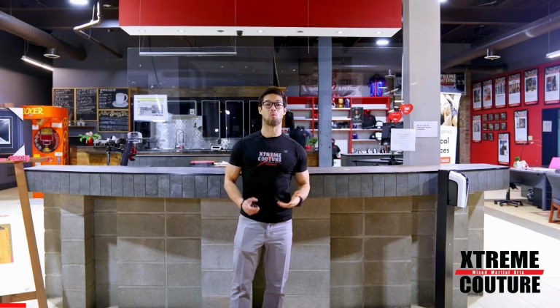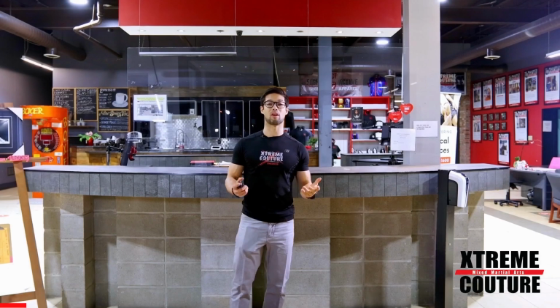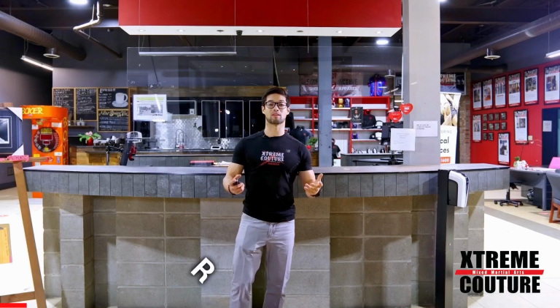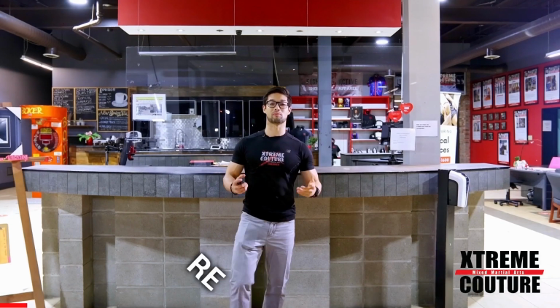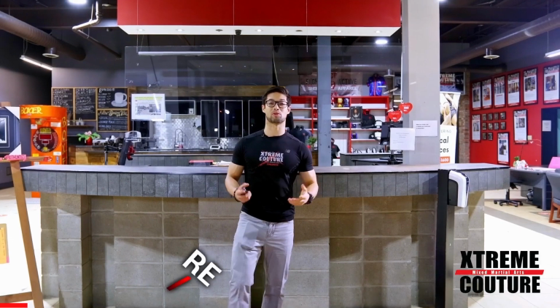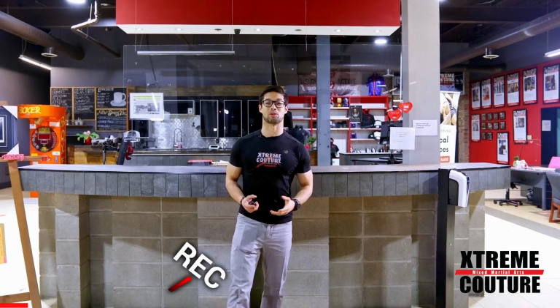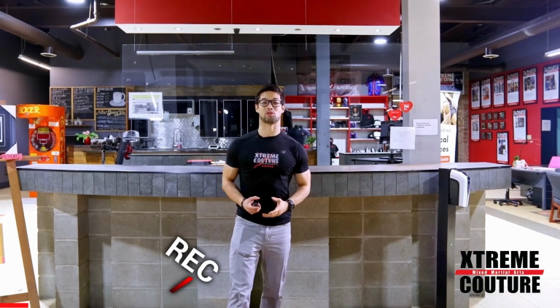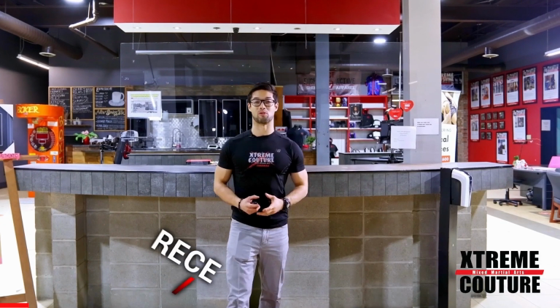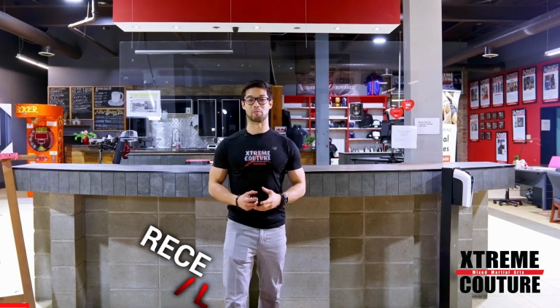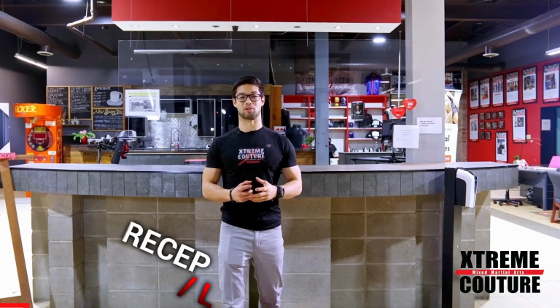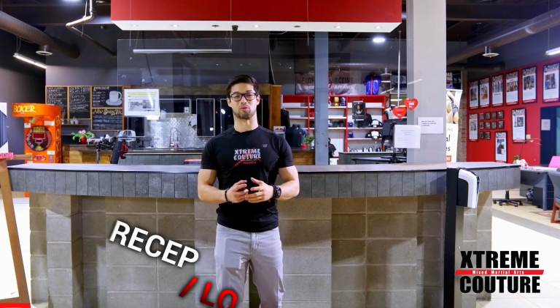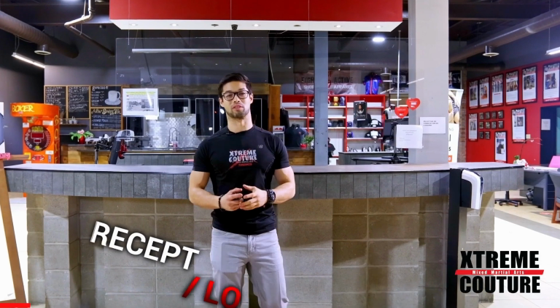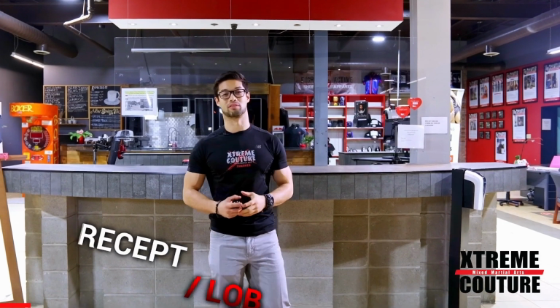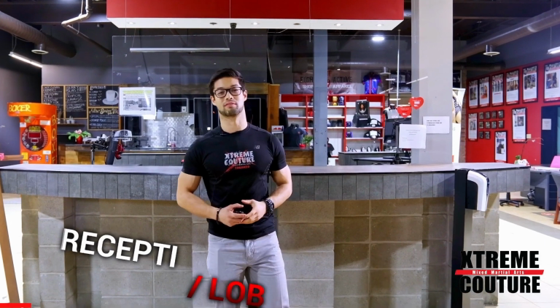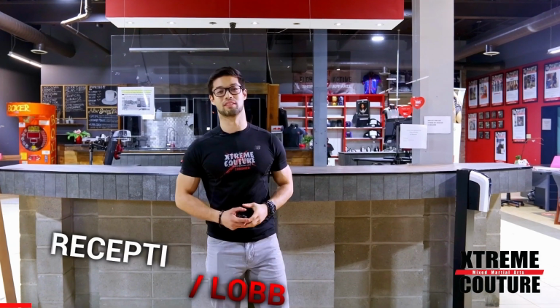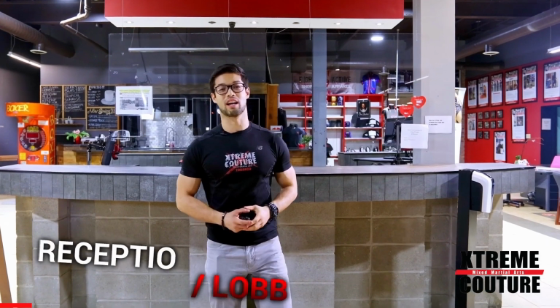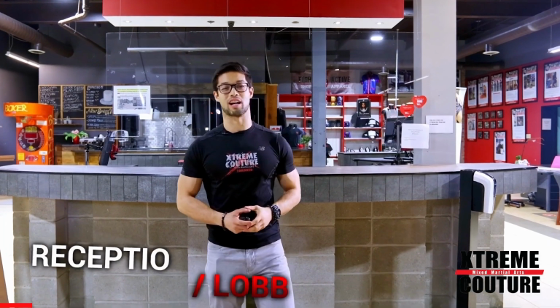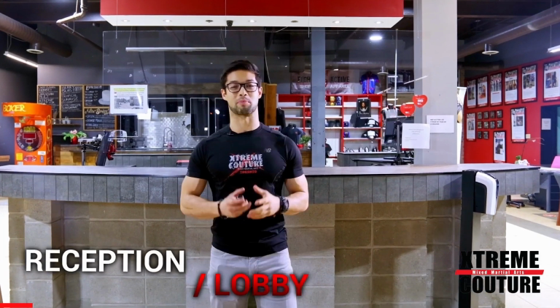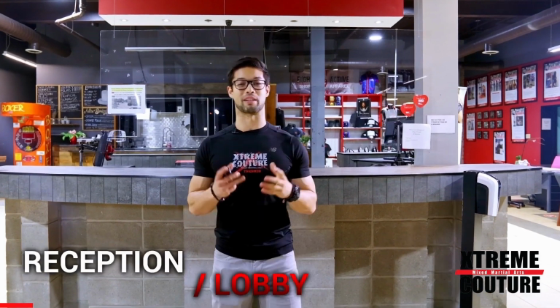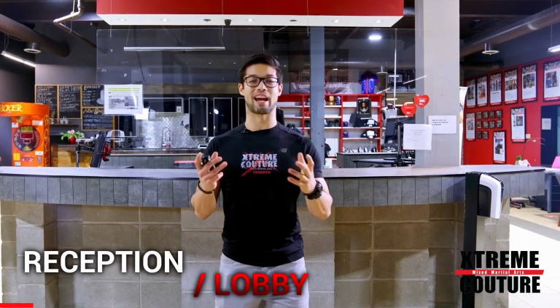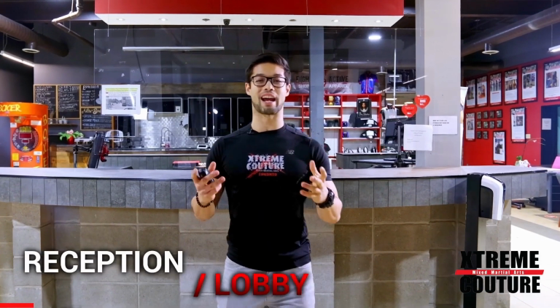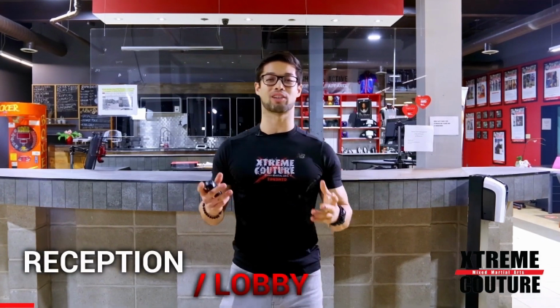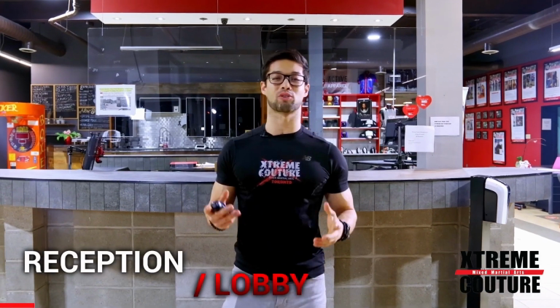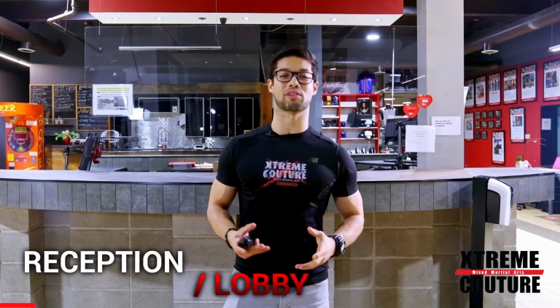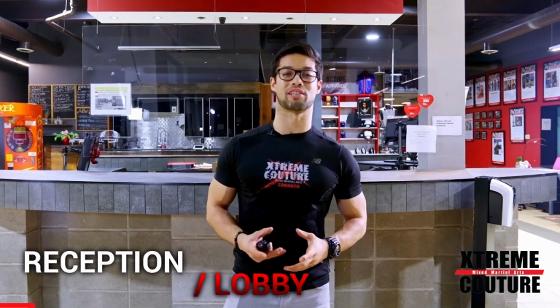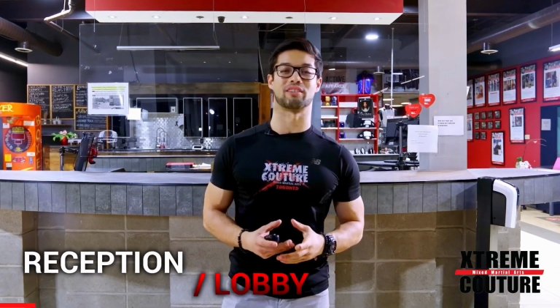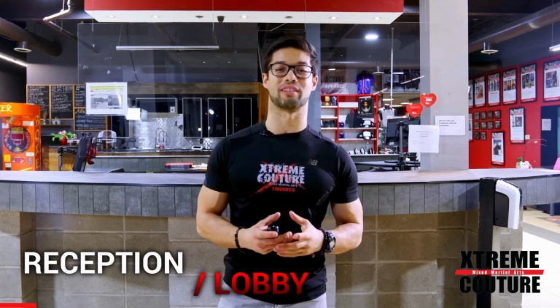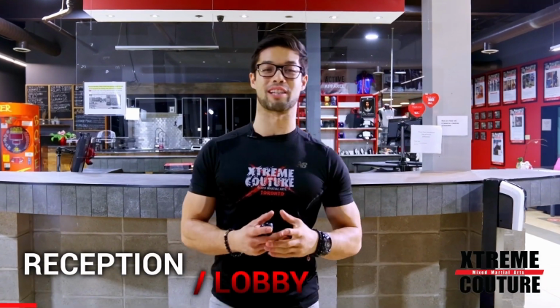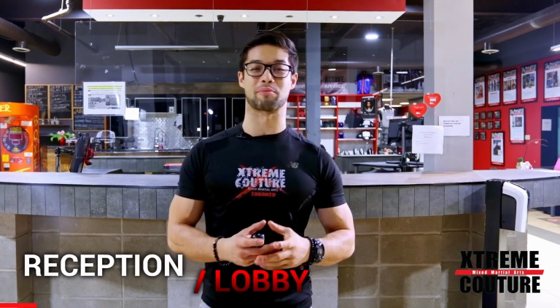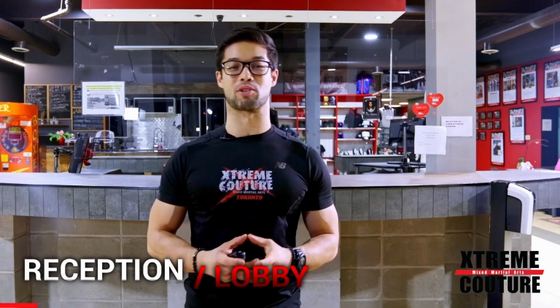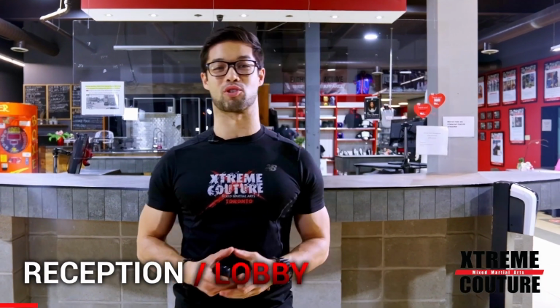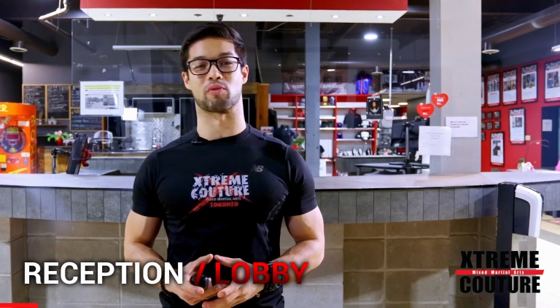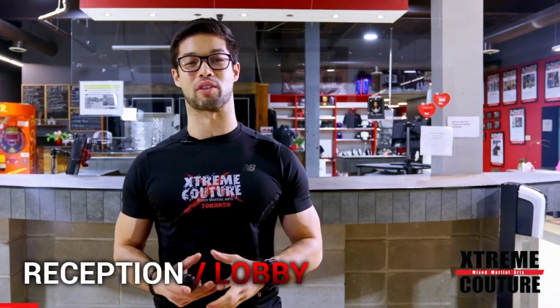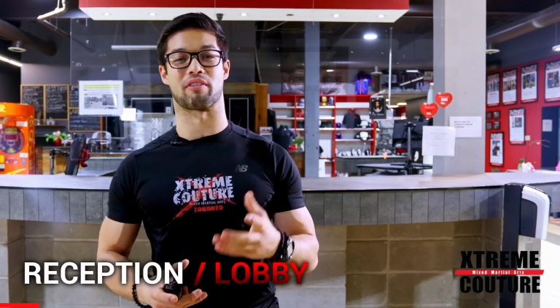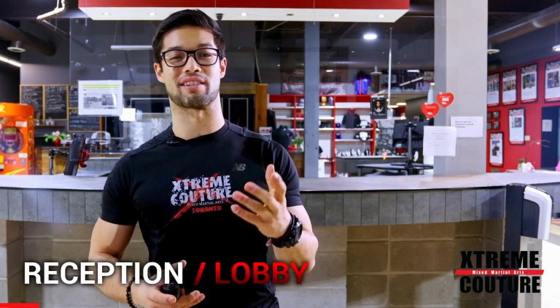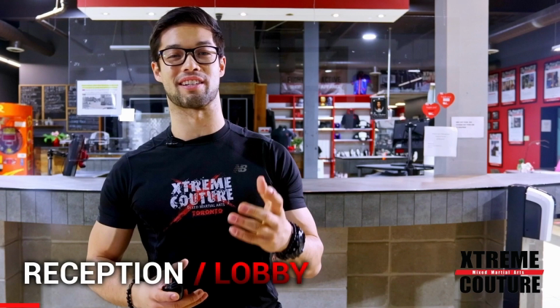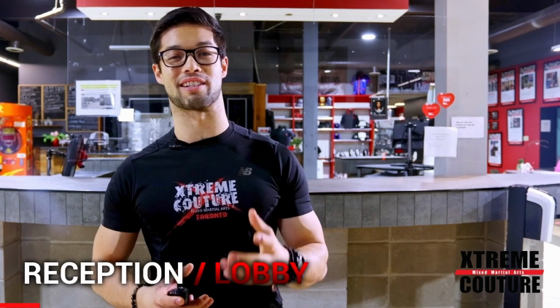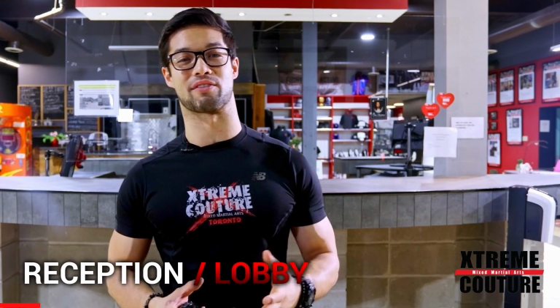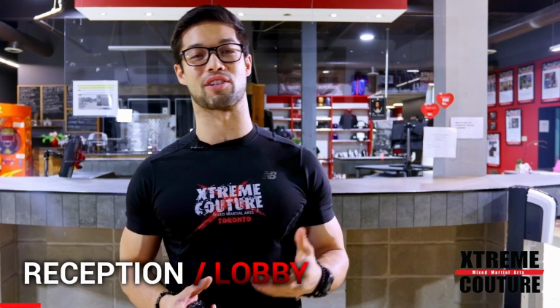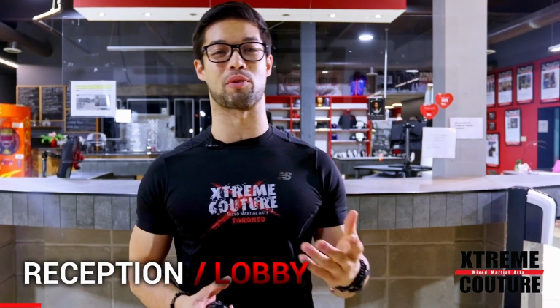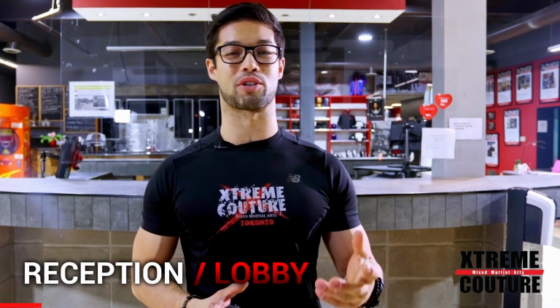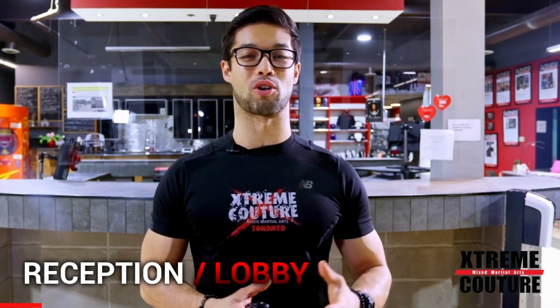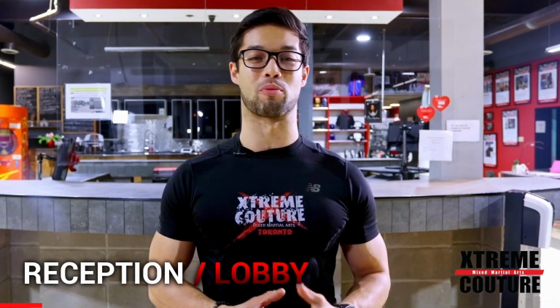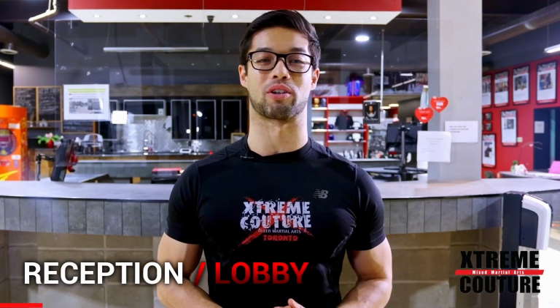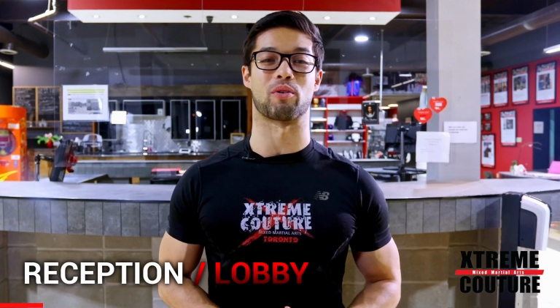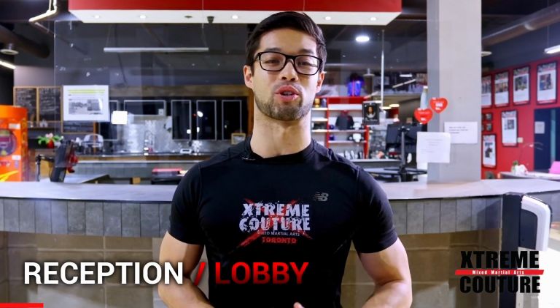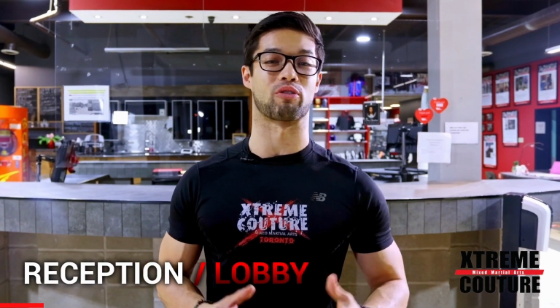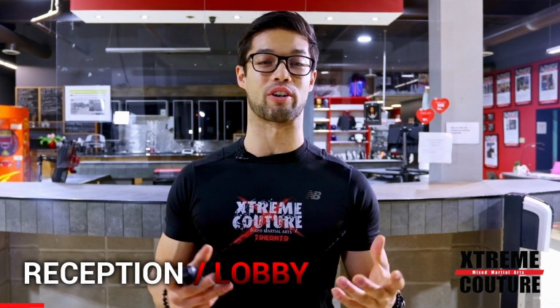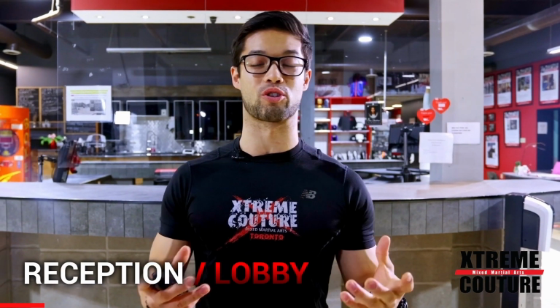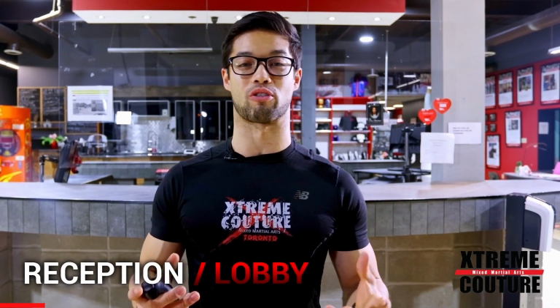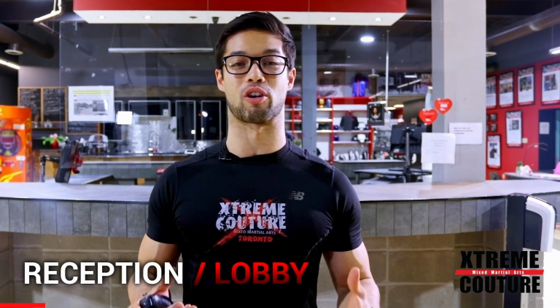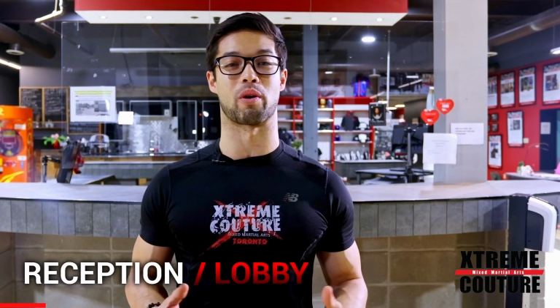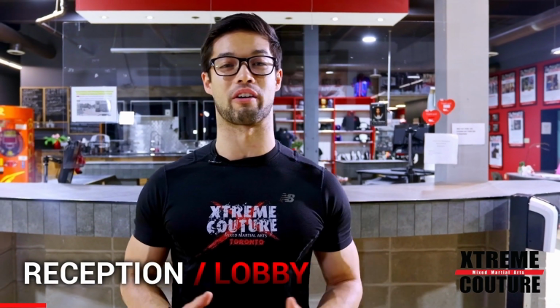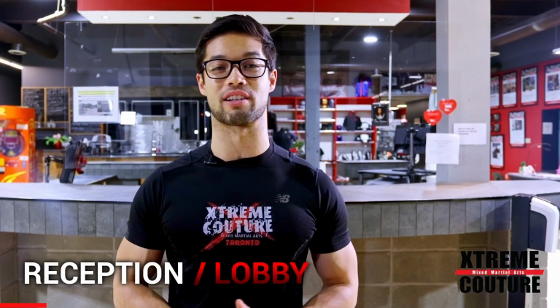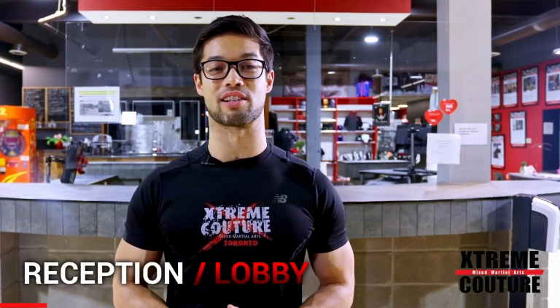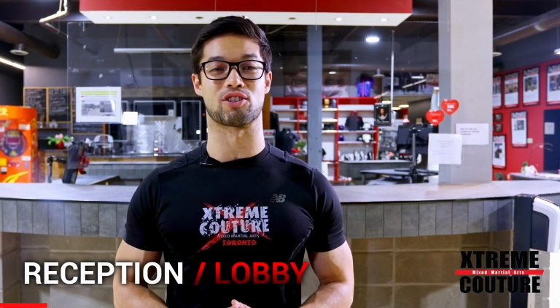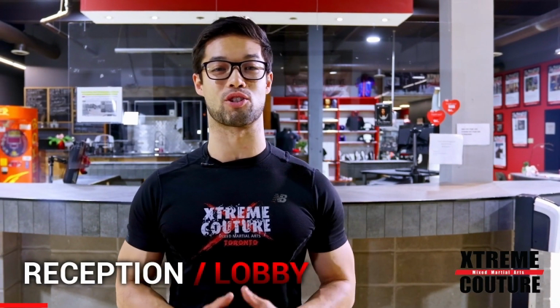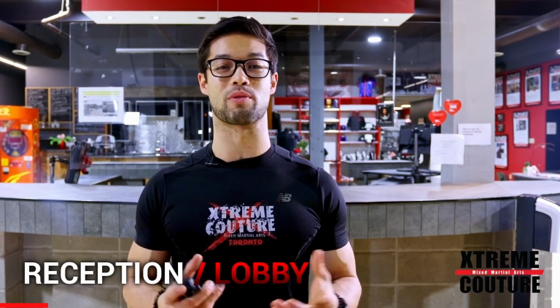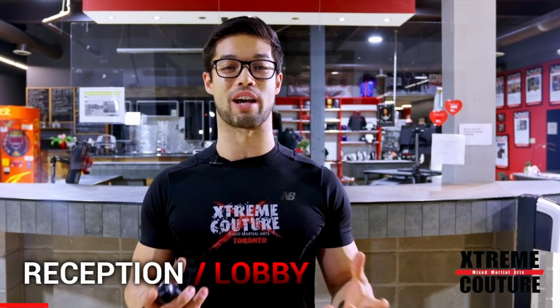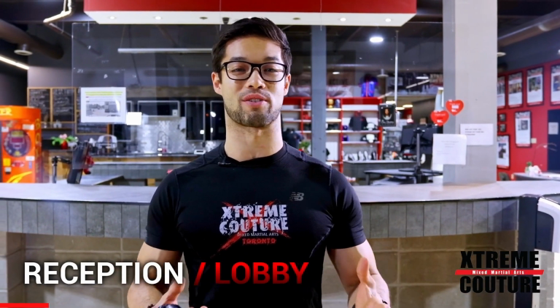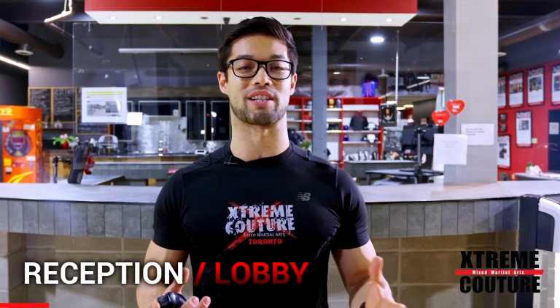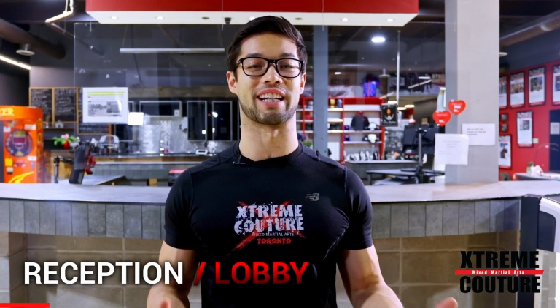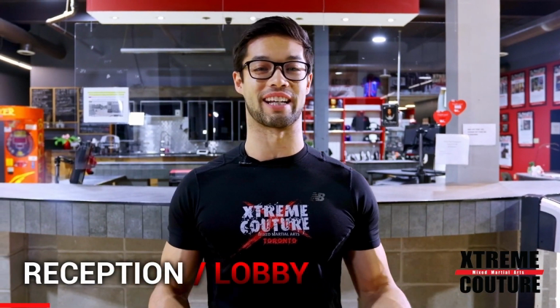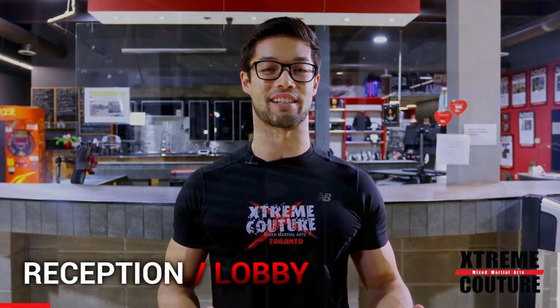Welcome to Xtreme Couture, a spectacular facility that's been serving the residents of South Etobicoke in the Greater Toronto Area since 2008.